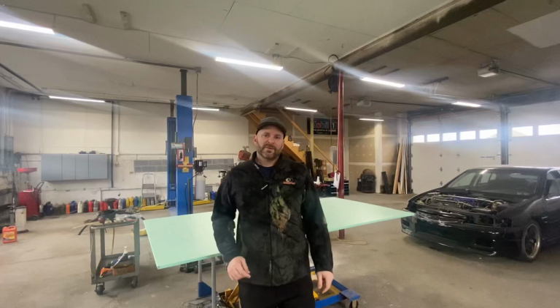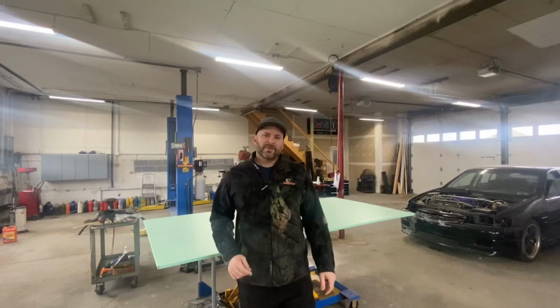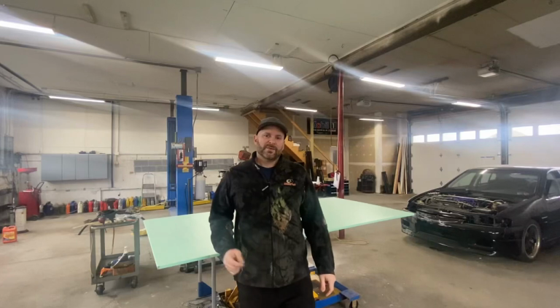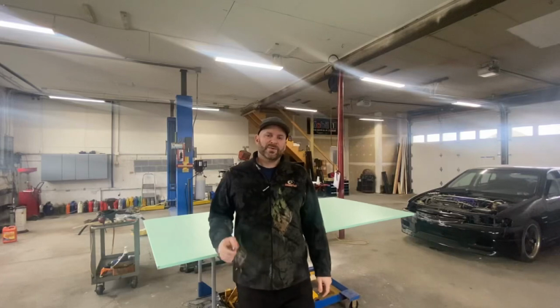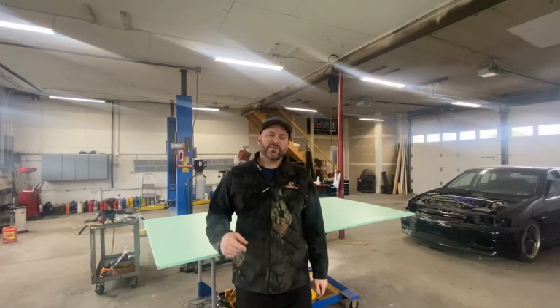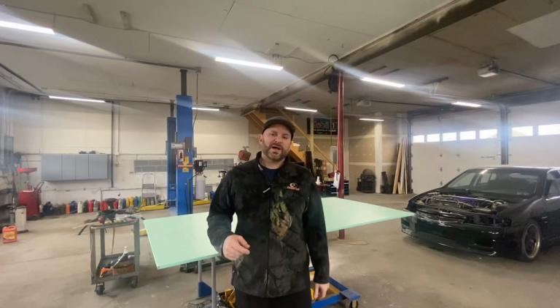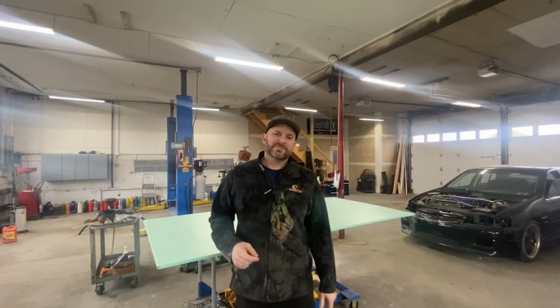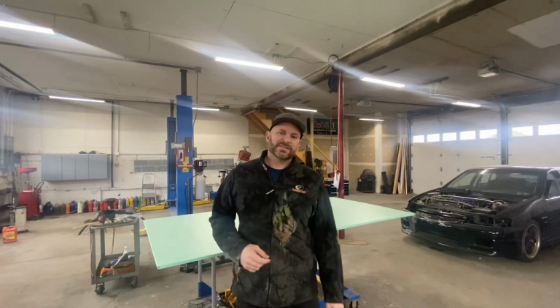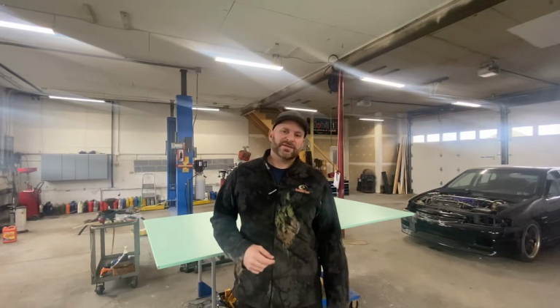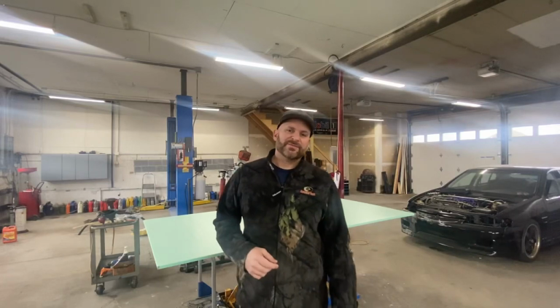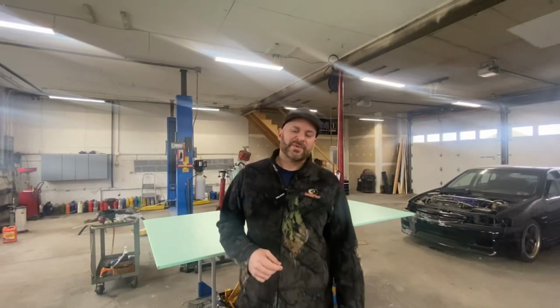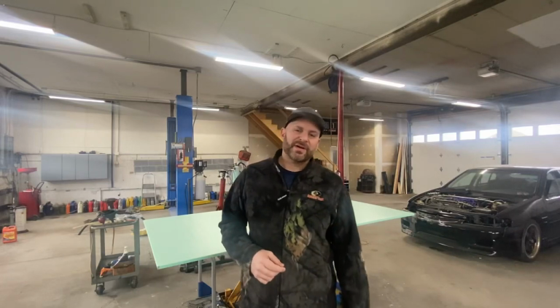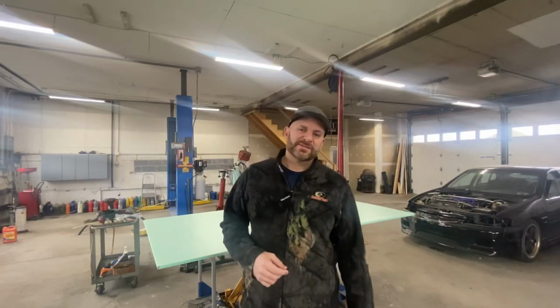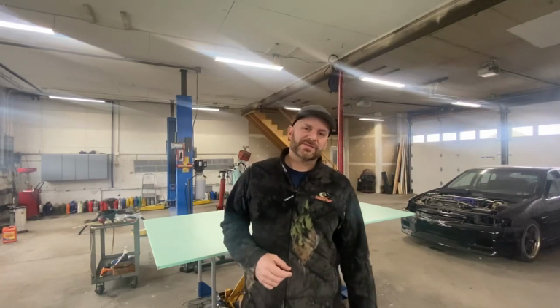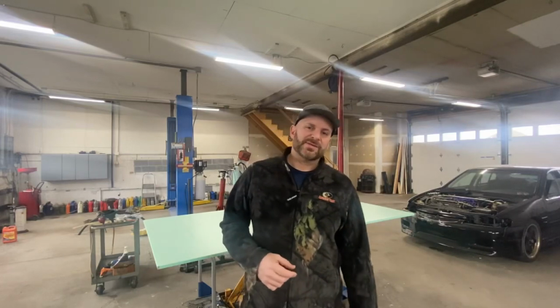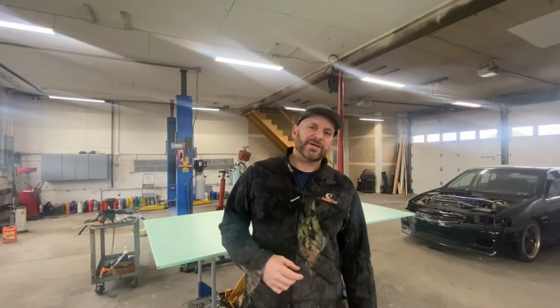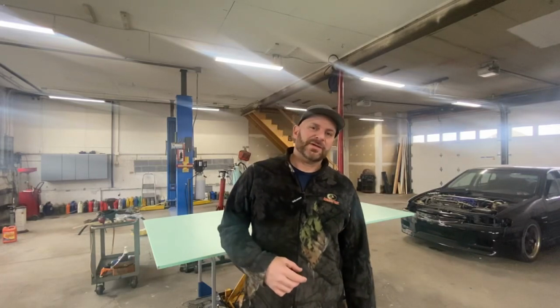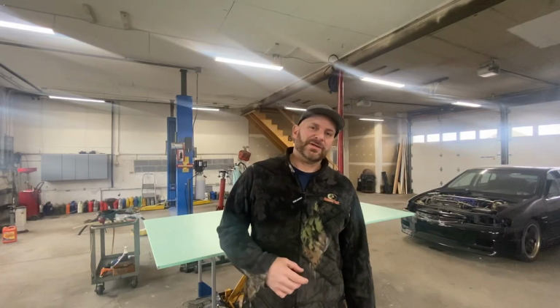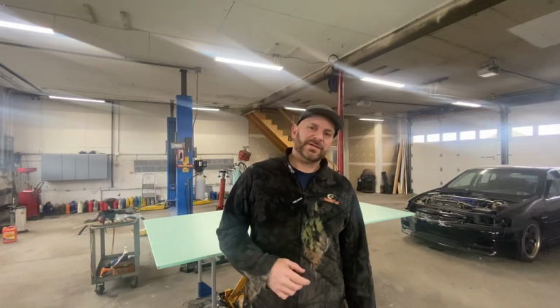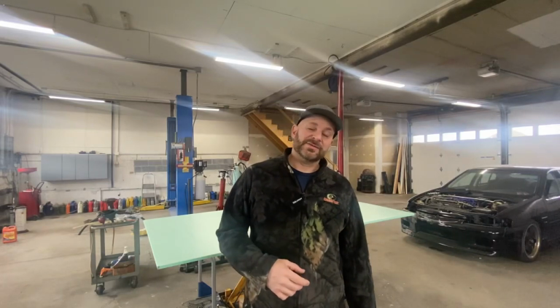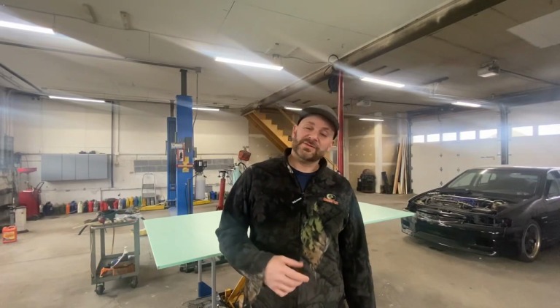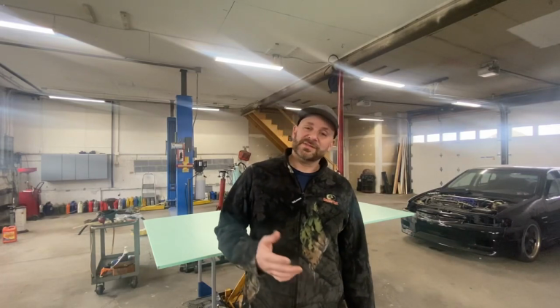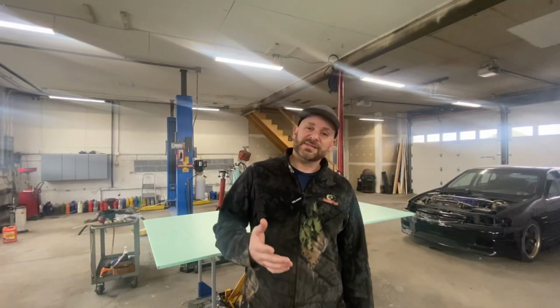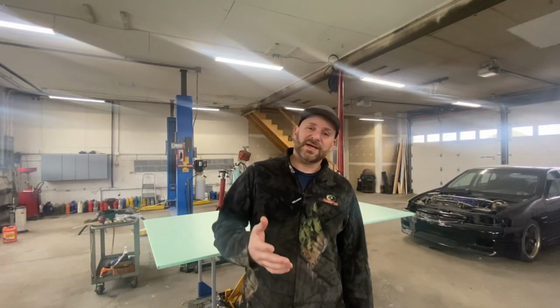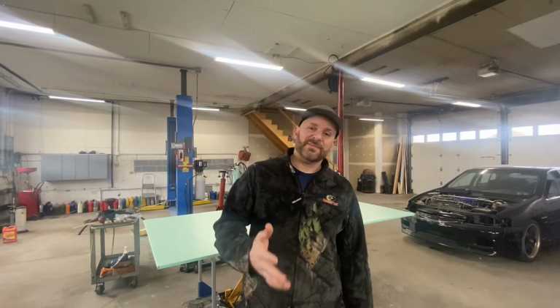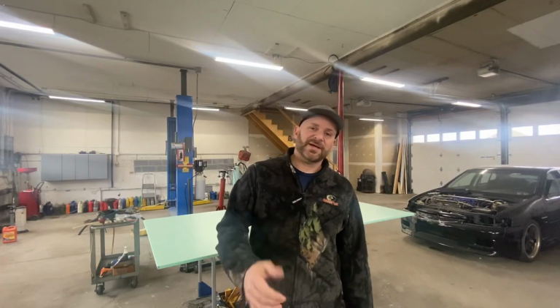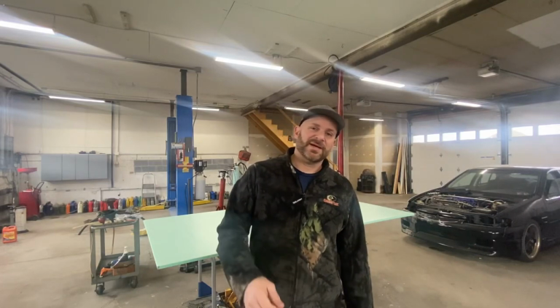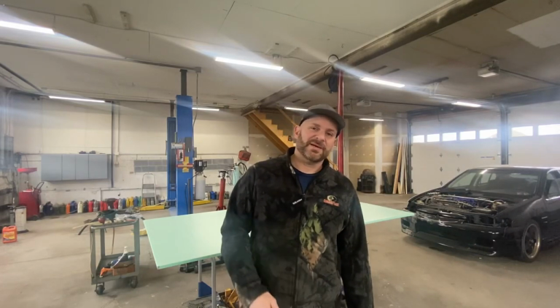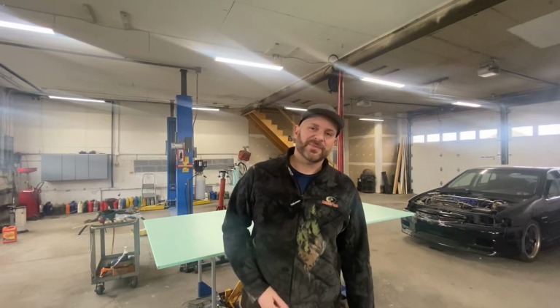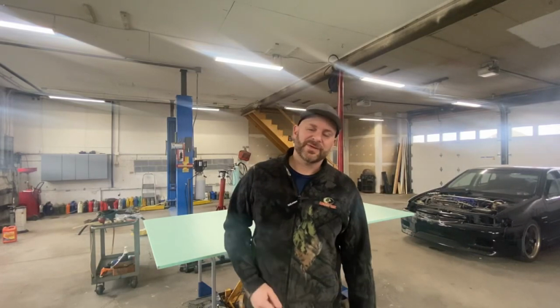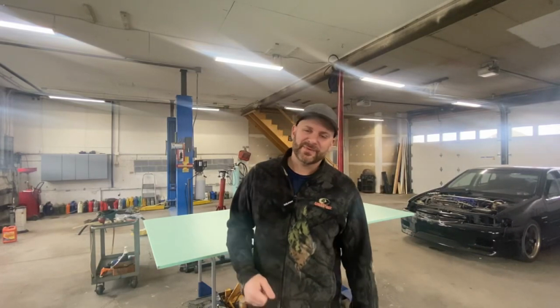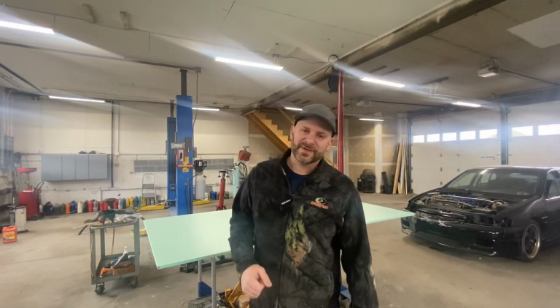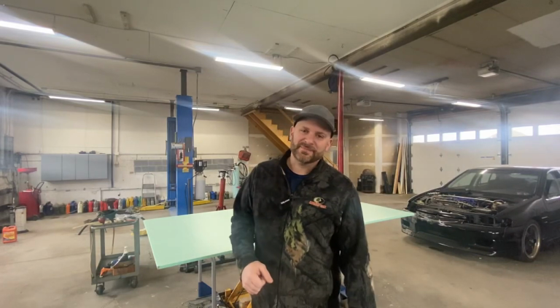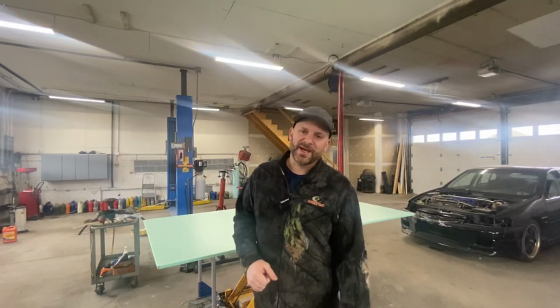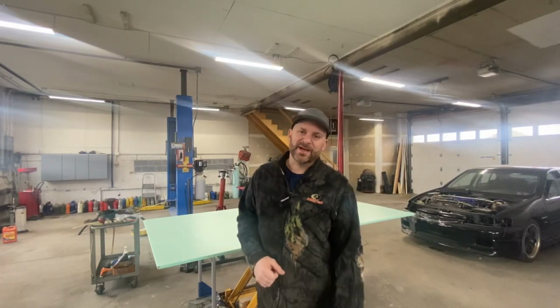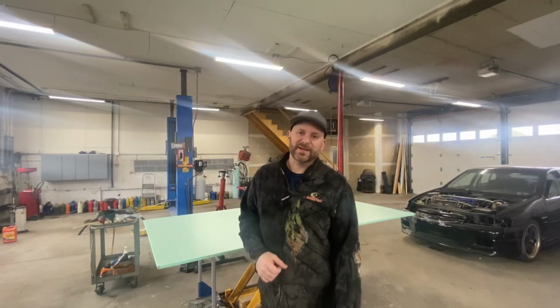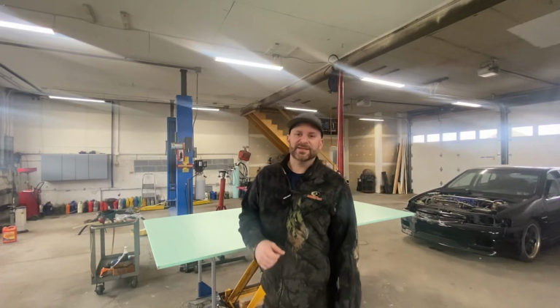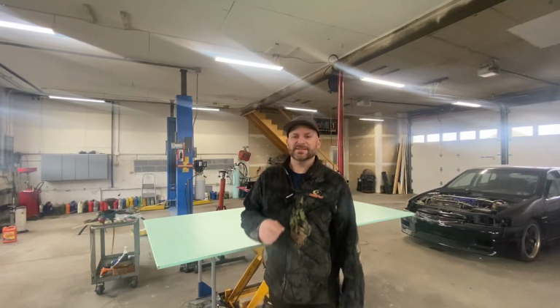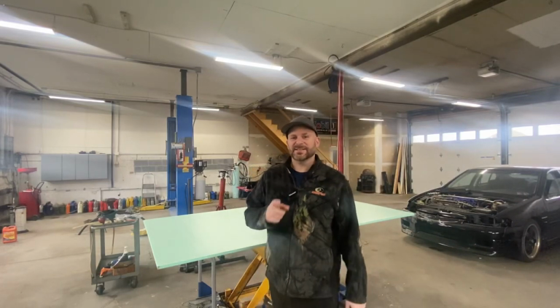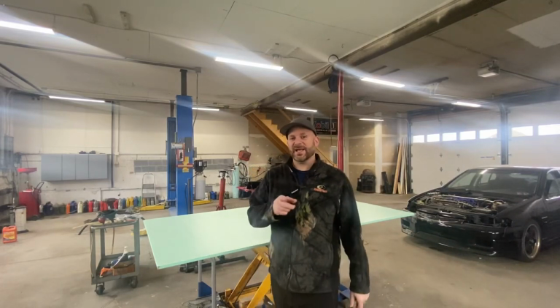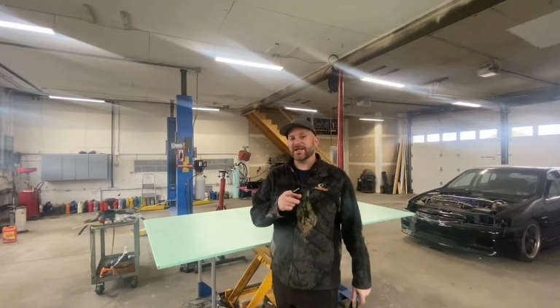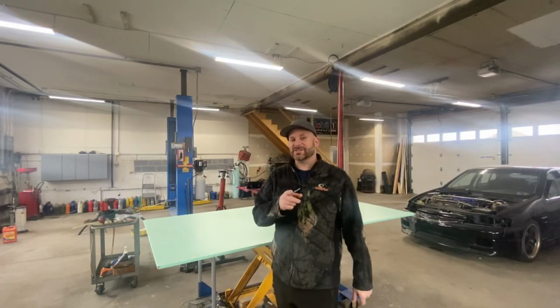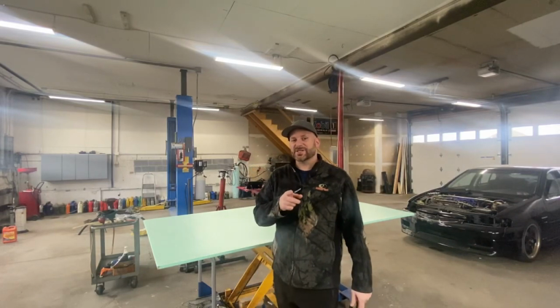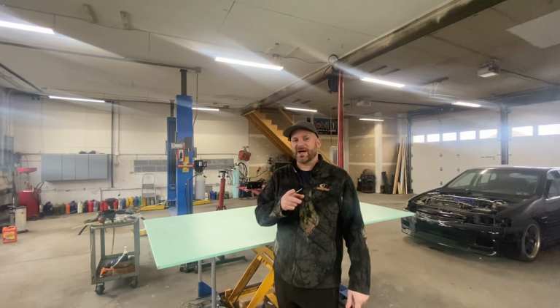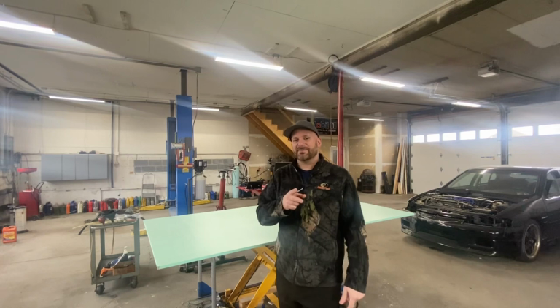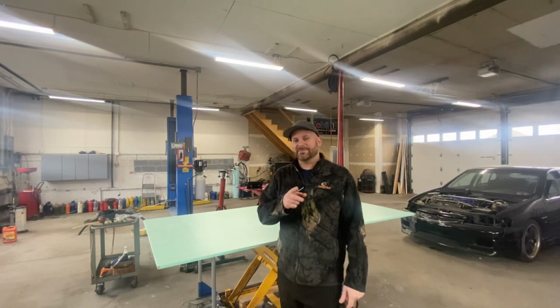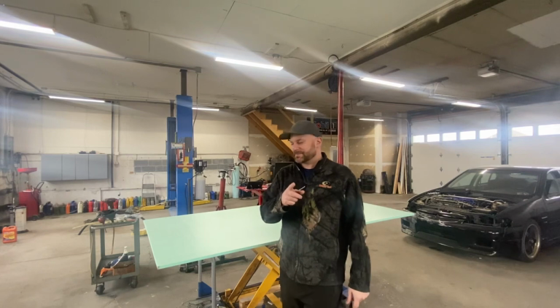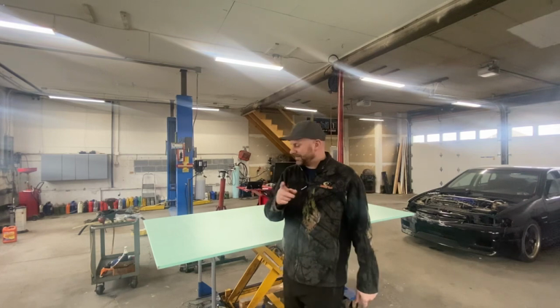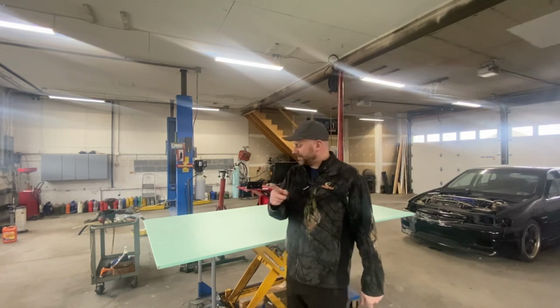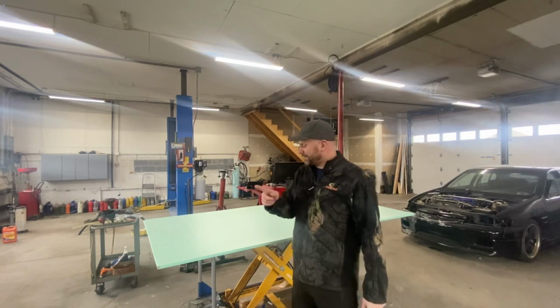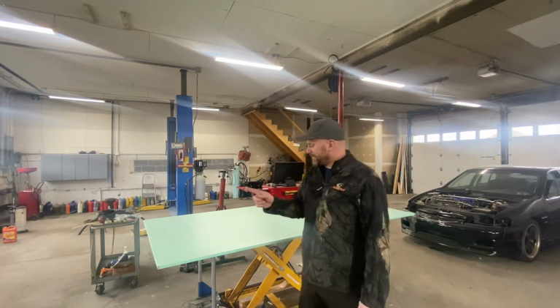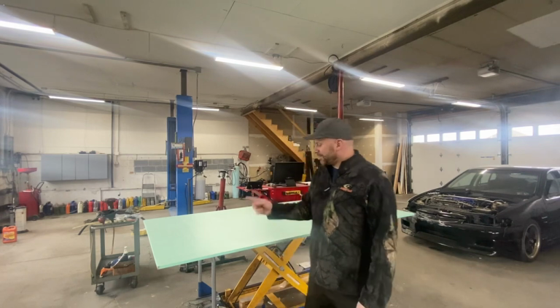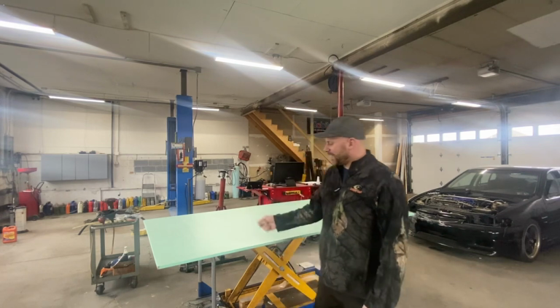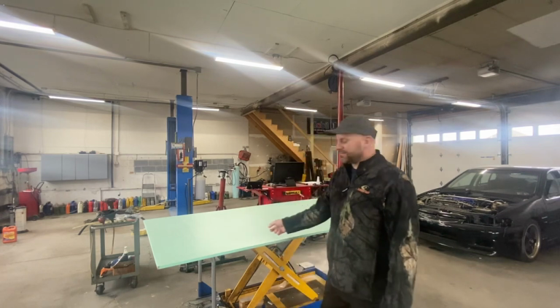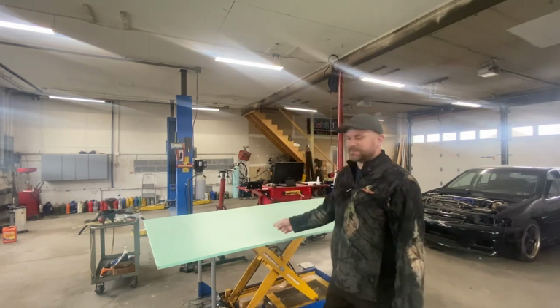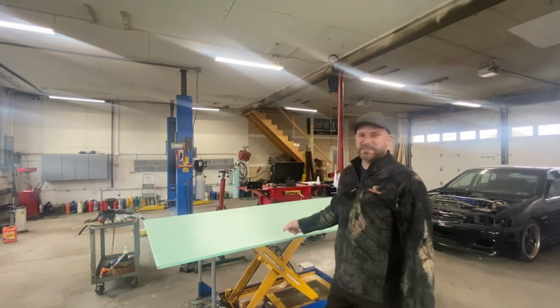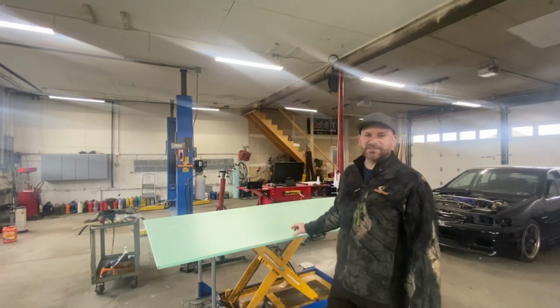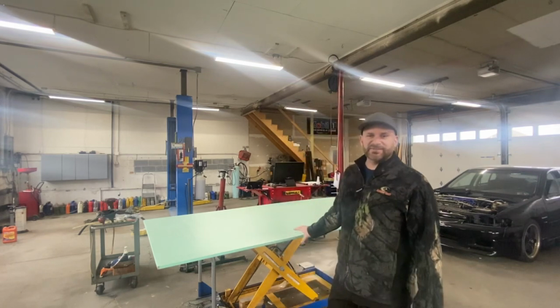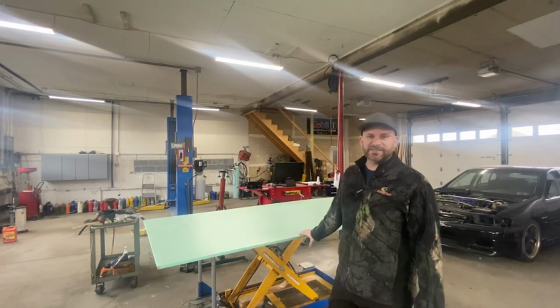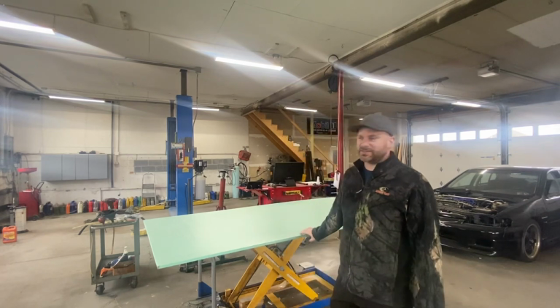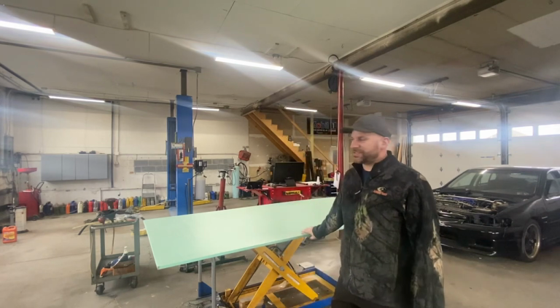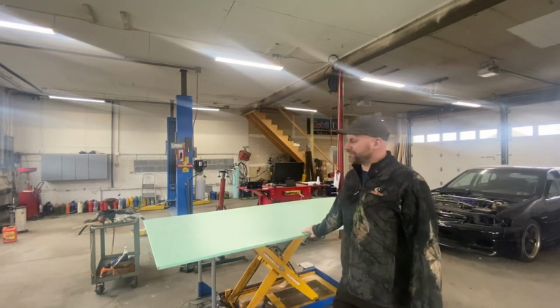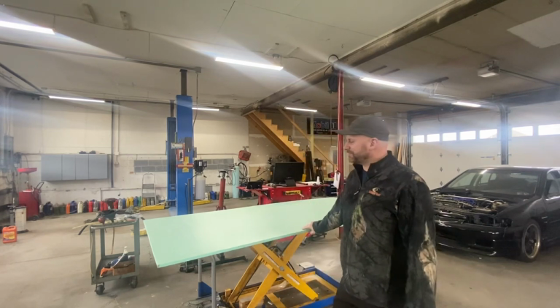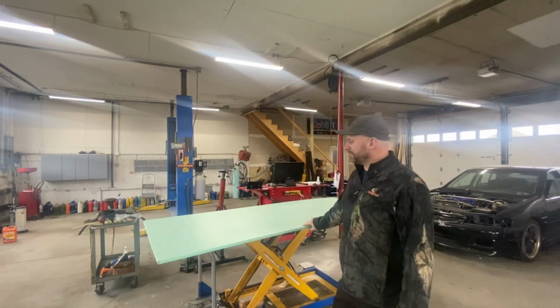Will Robinson here from Robinson's Auto, toolsintime.com. Welcome back. Today in the shop, we have this piece of insulation board.